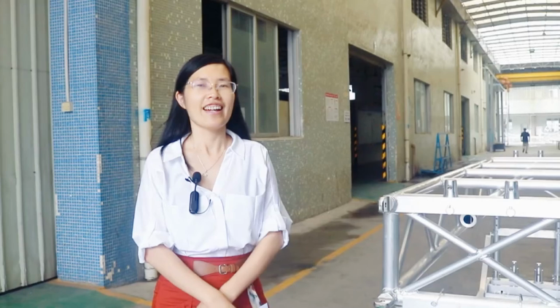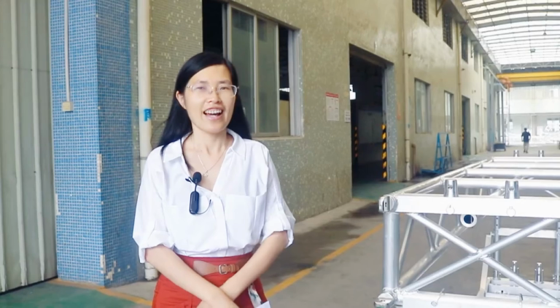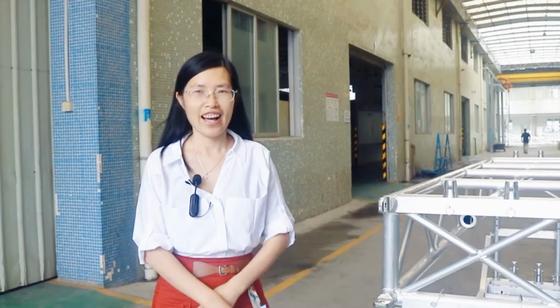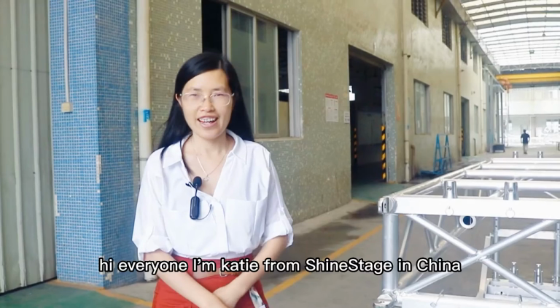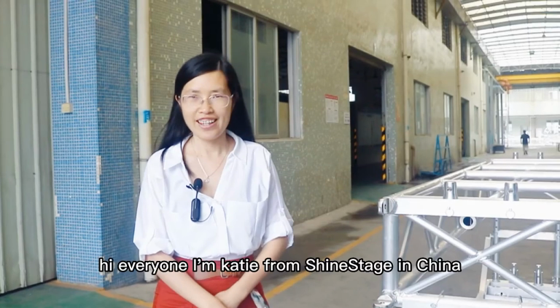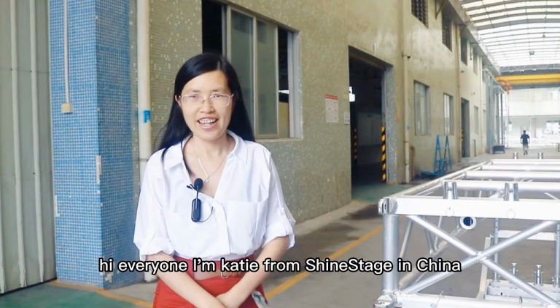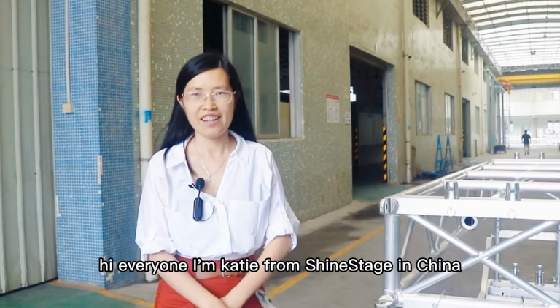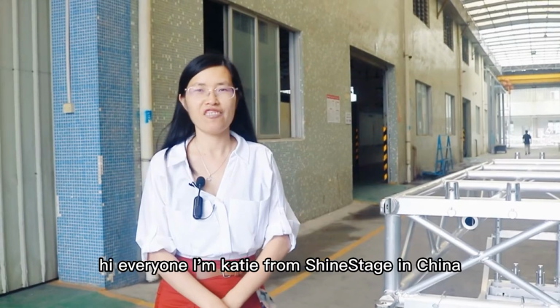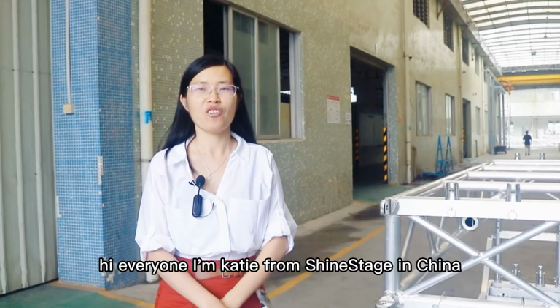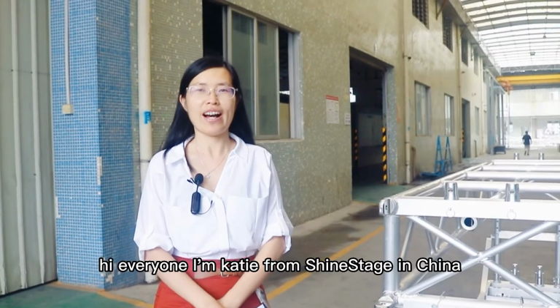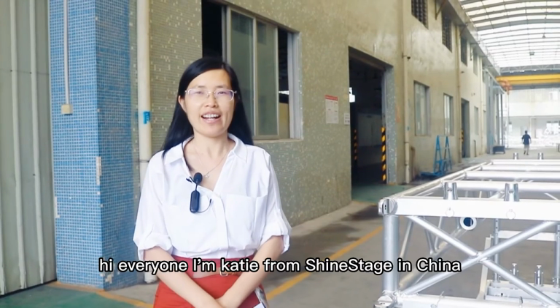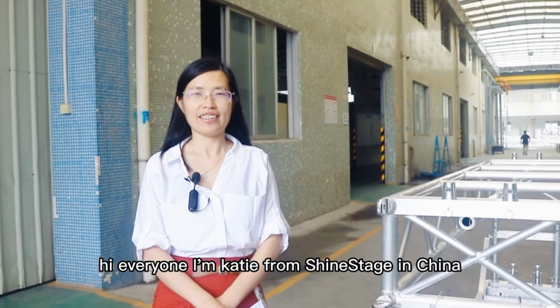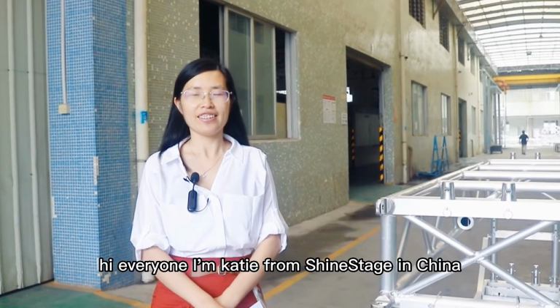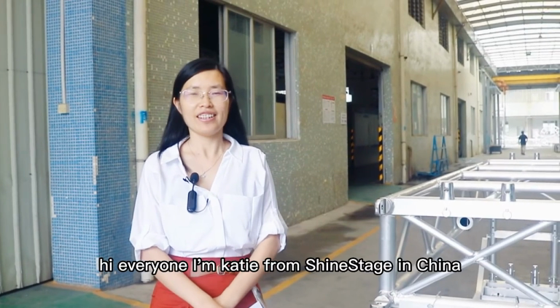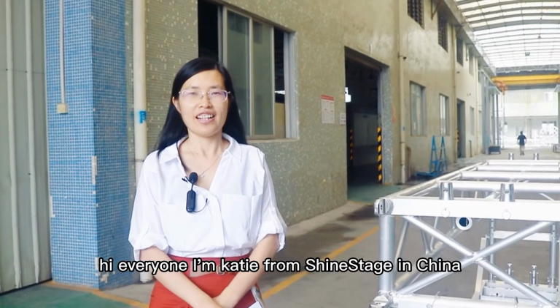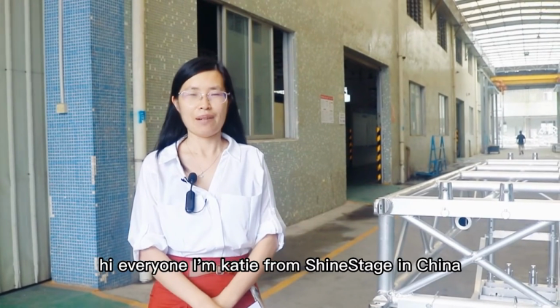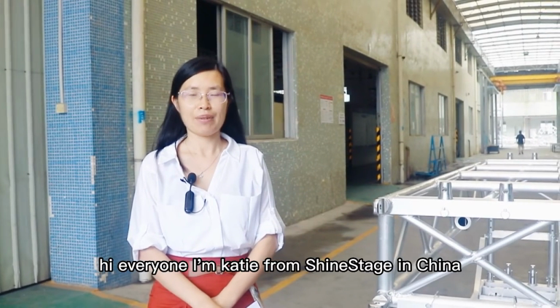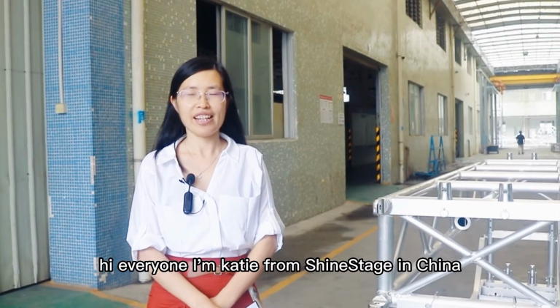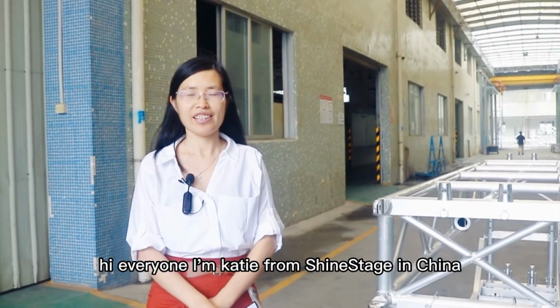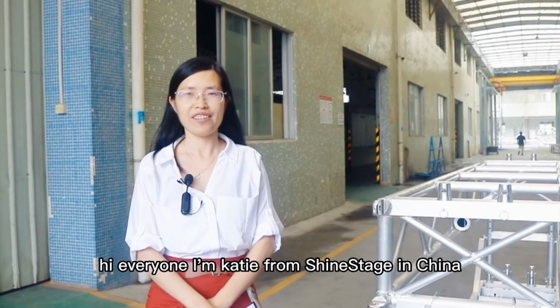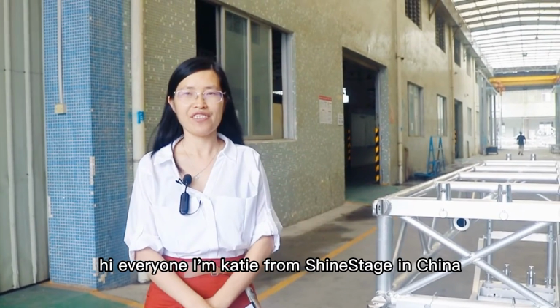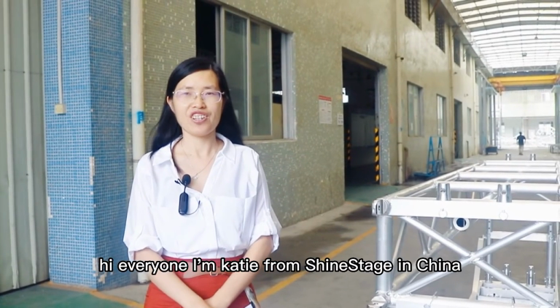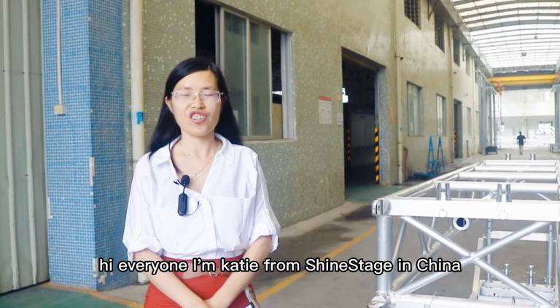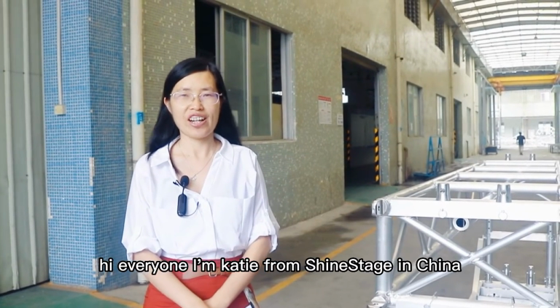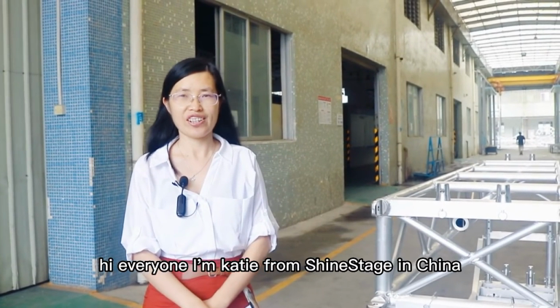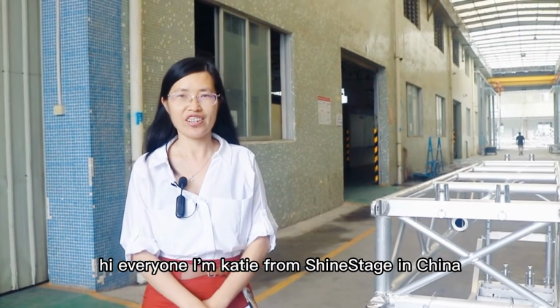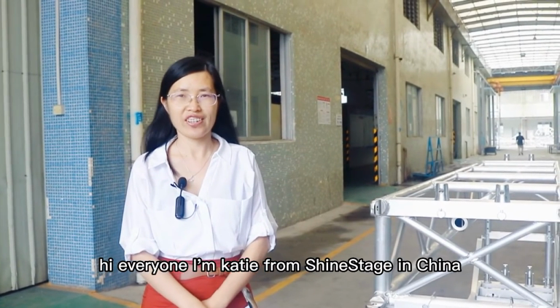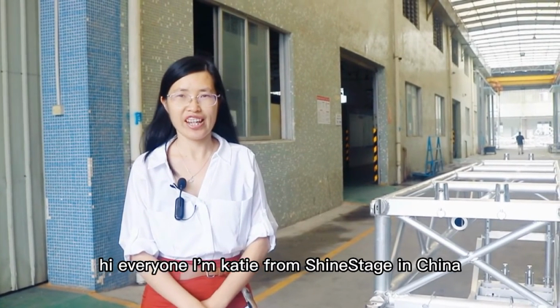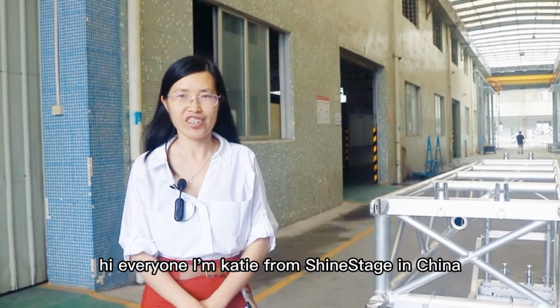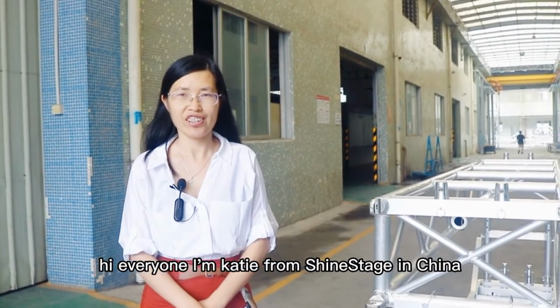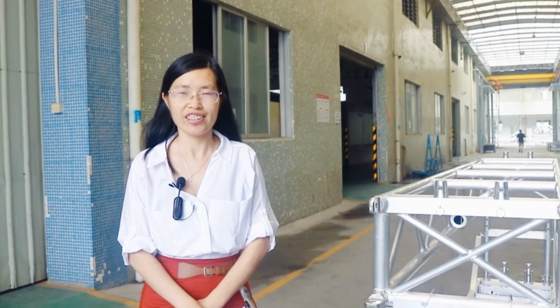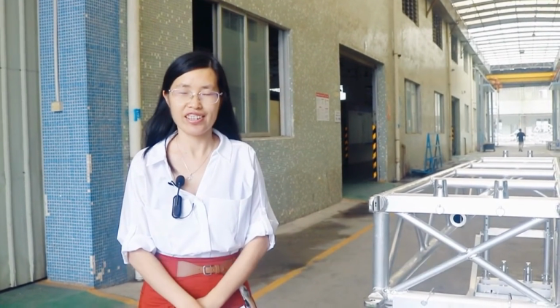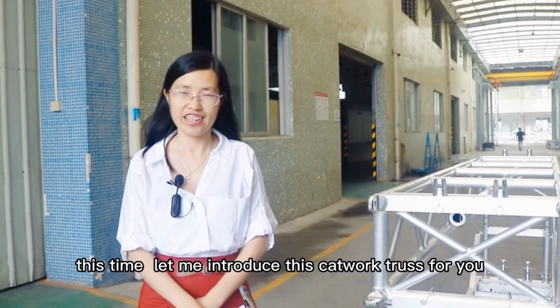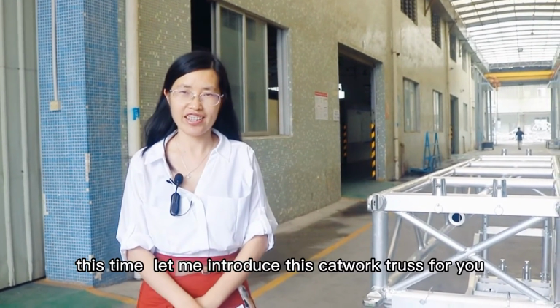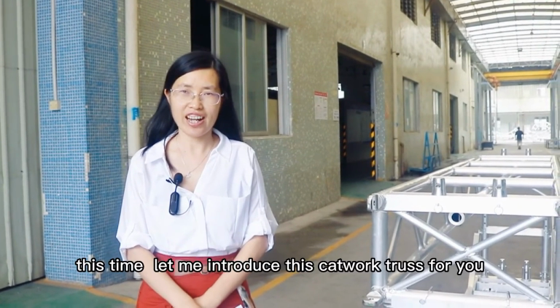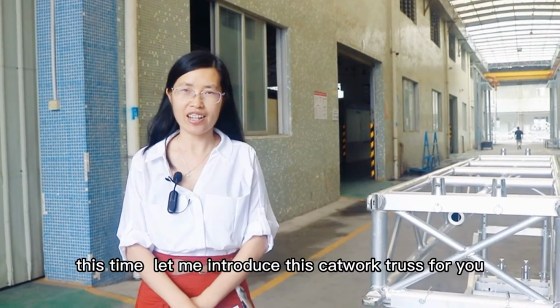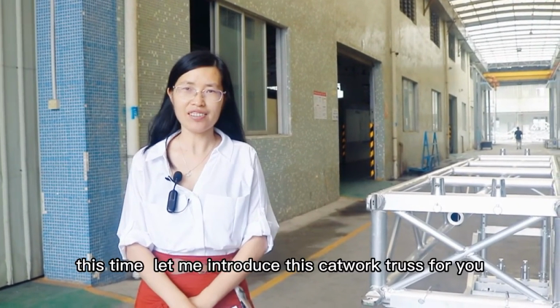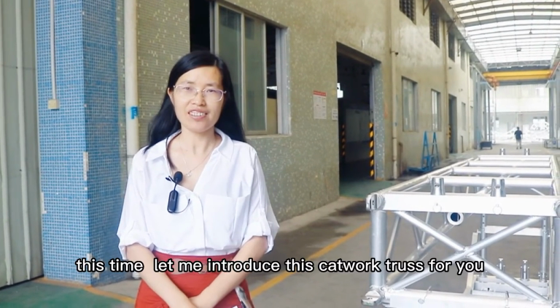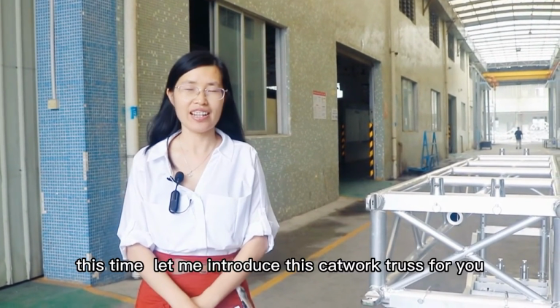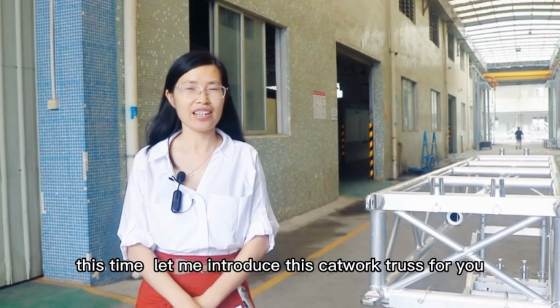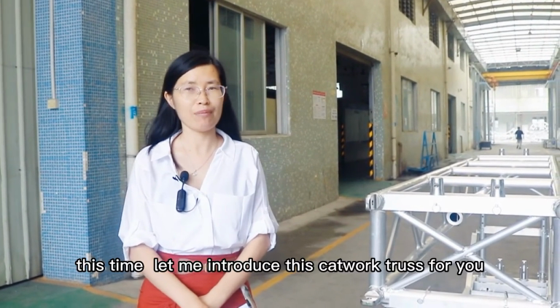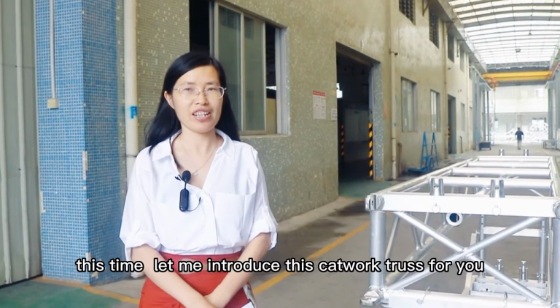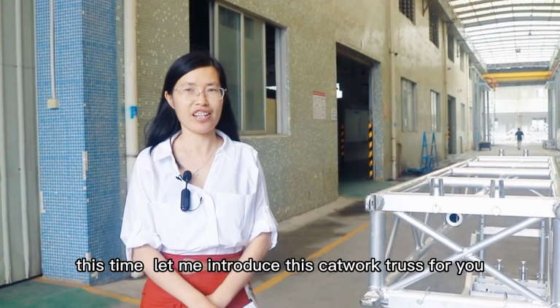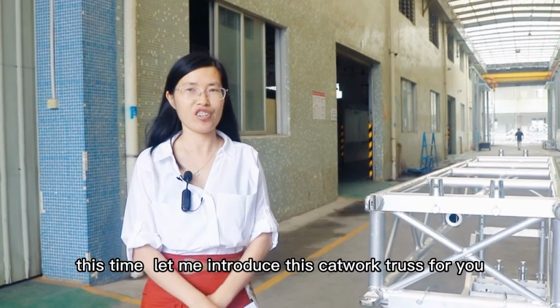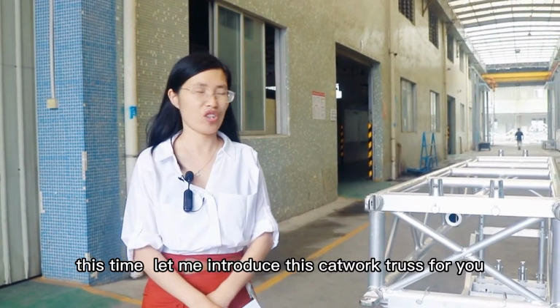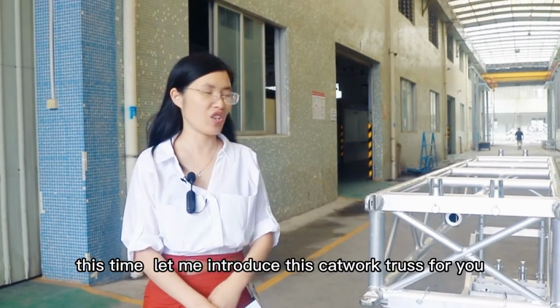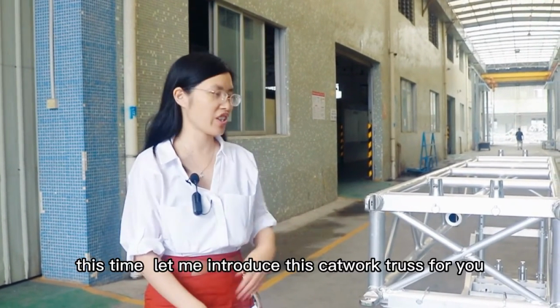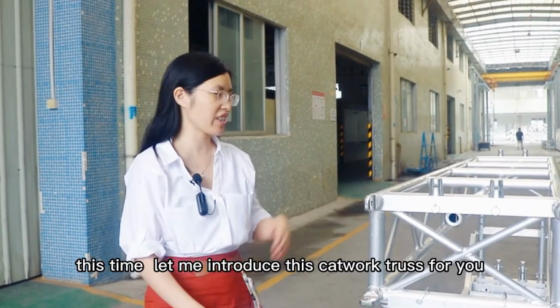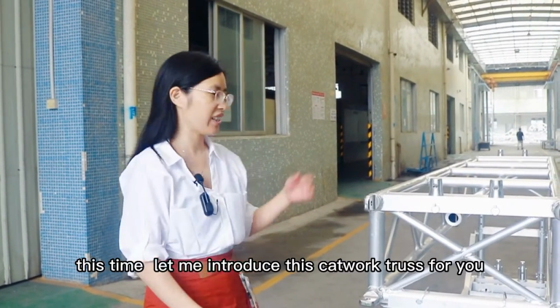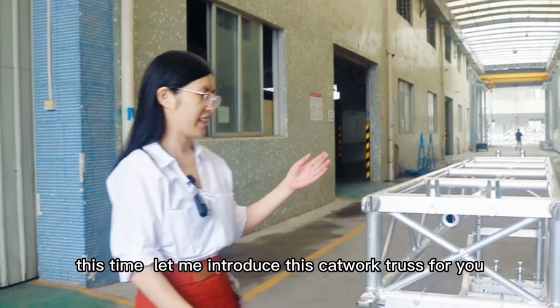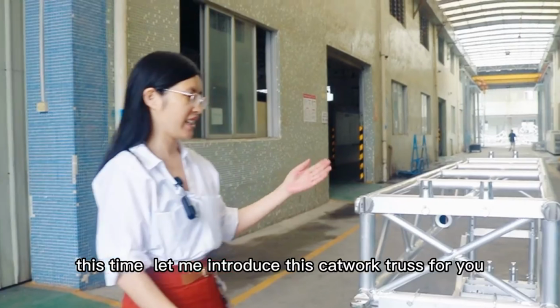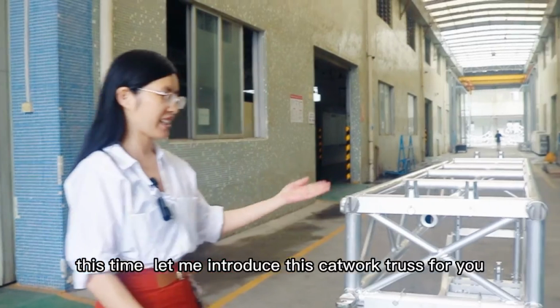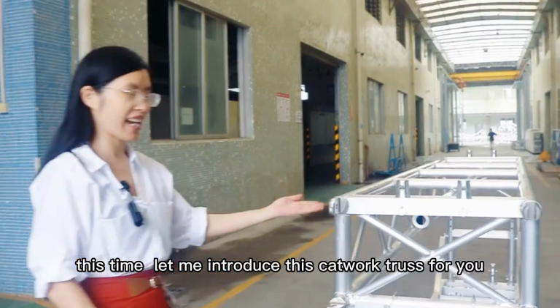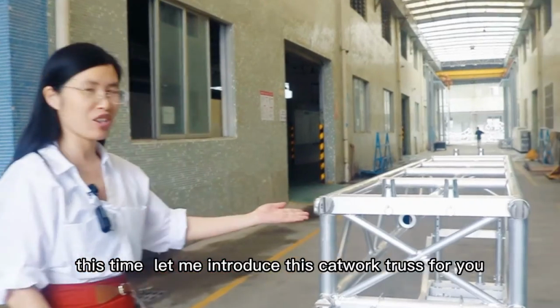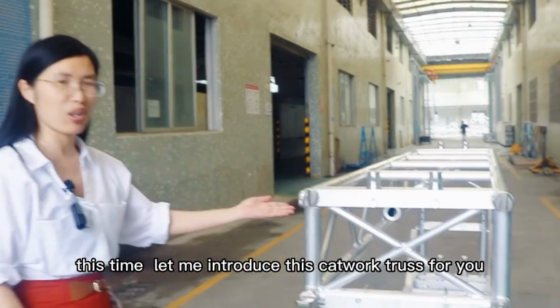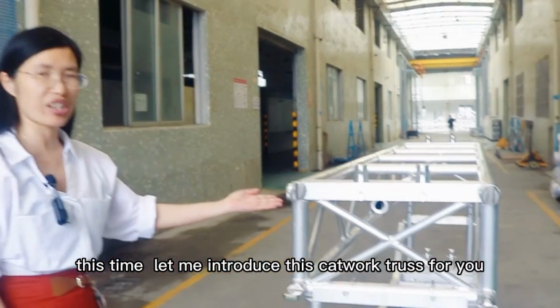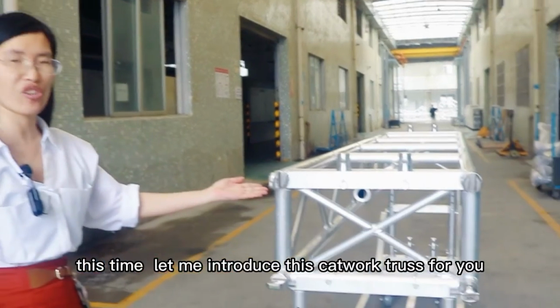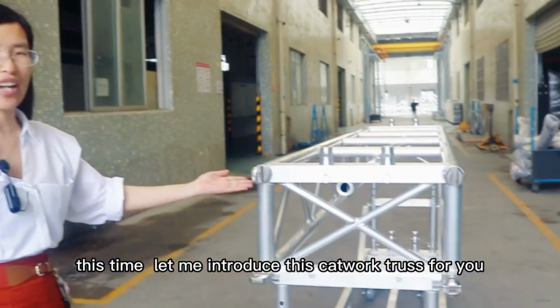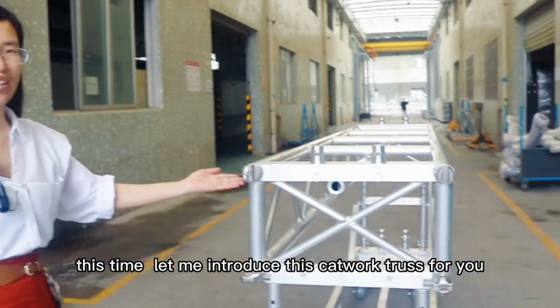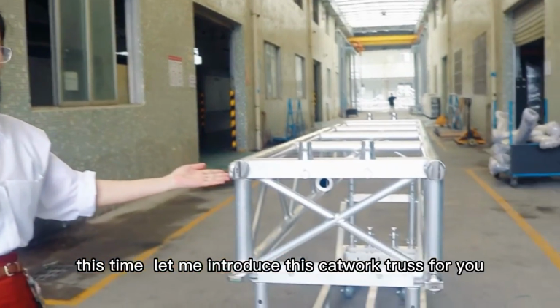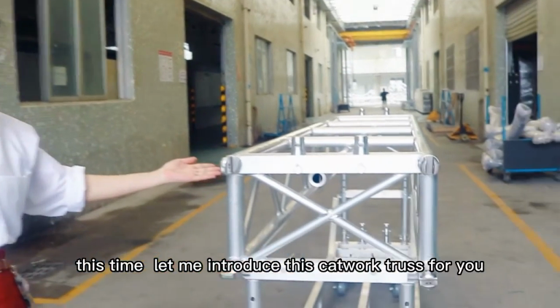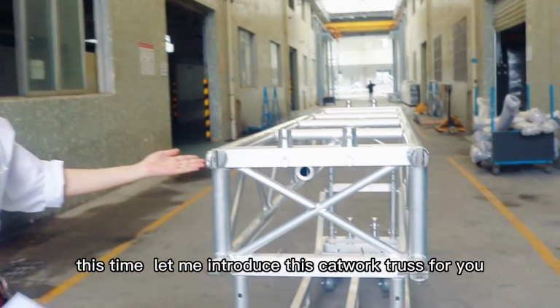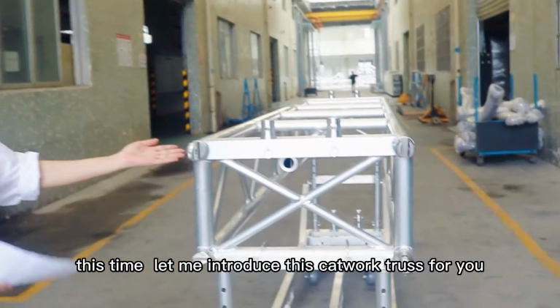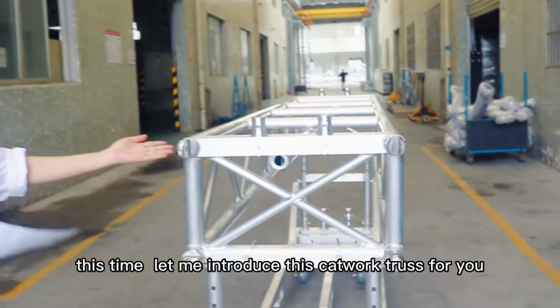Hi everyone, I'm Katie from Shiny Stage. This time let me introduce this catwalk truss for you.